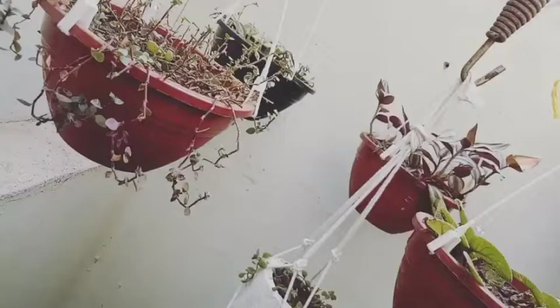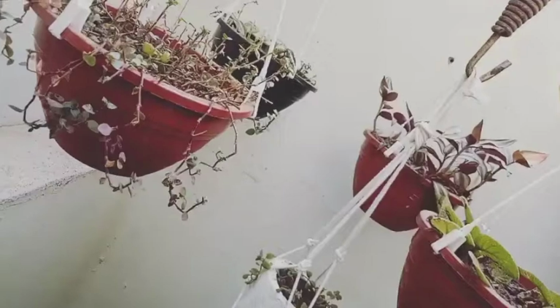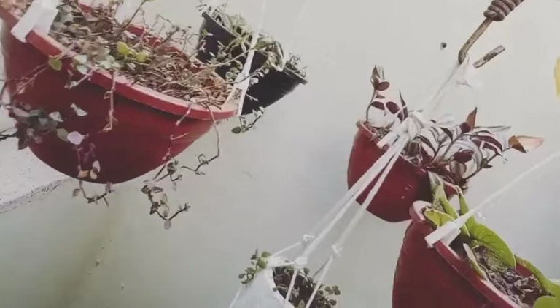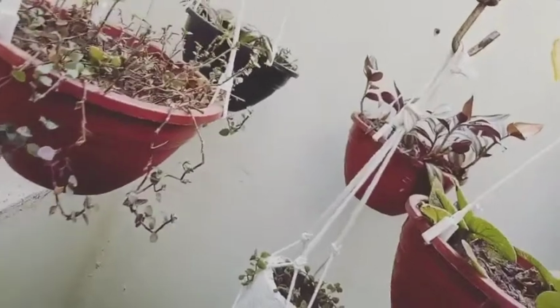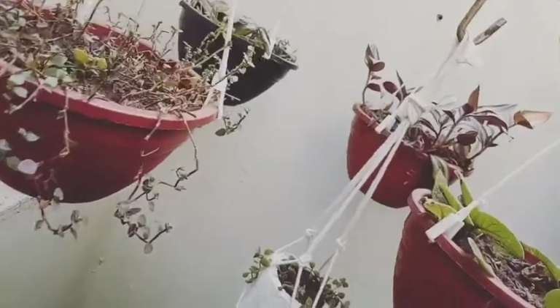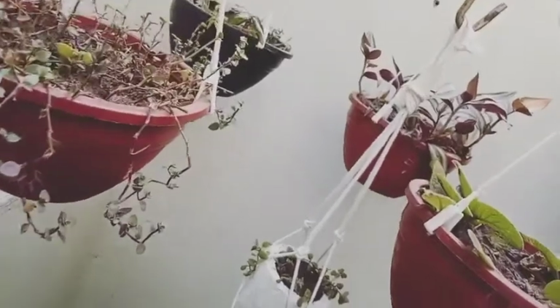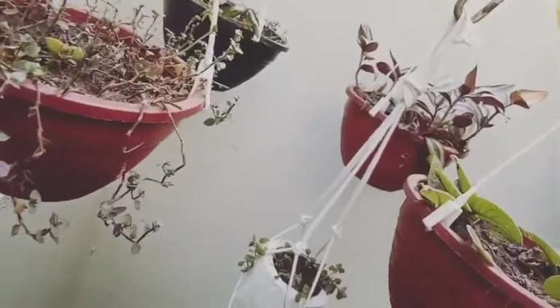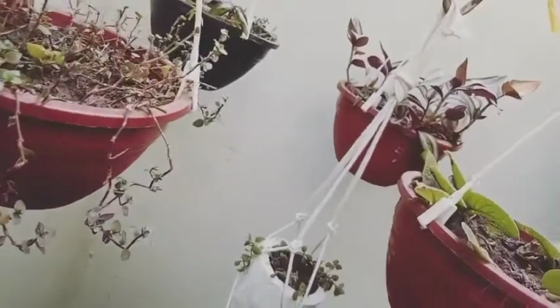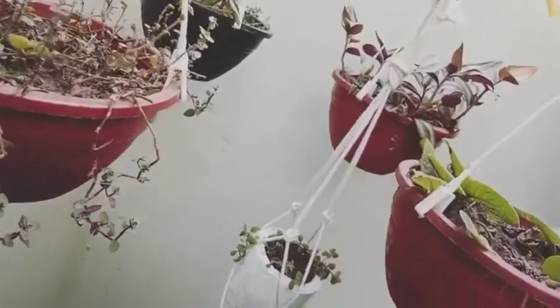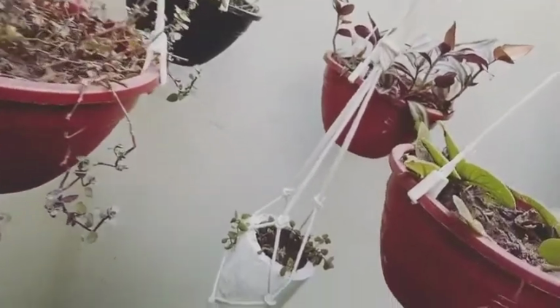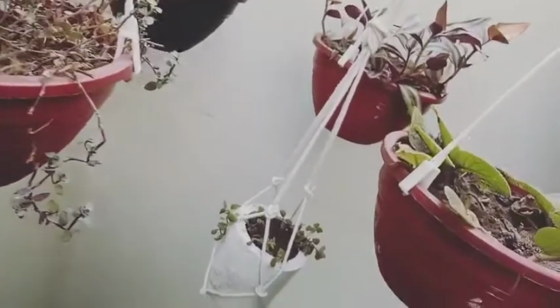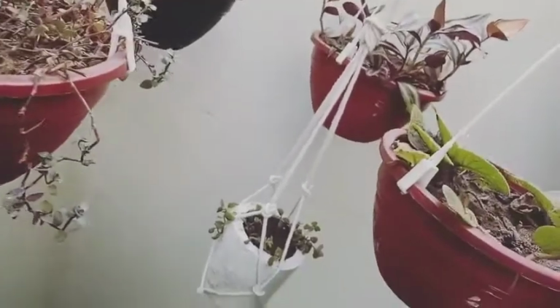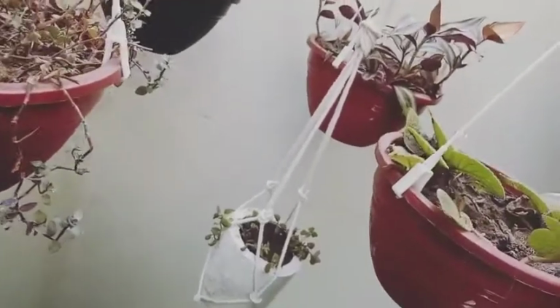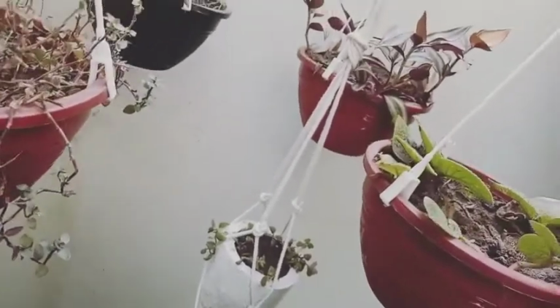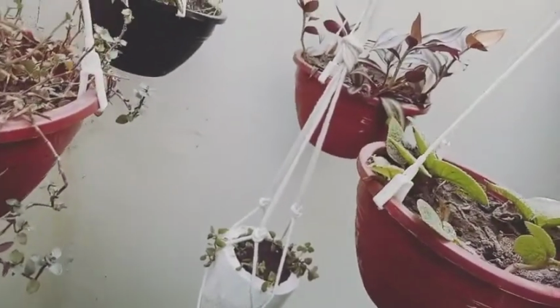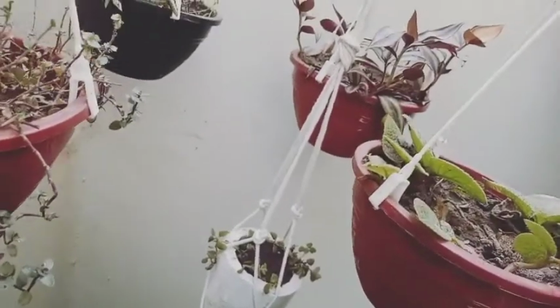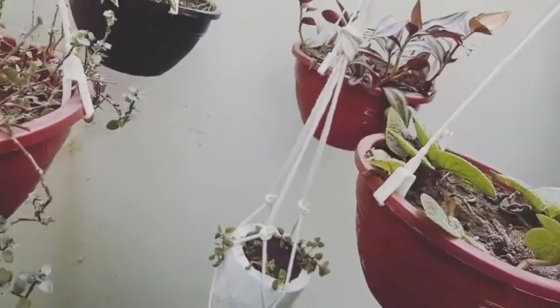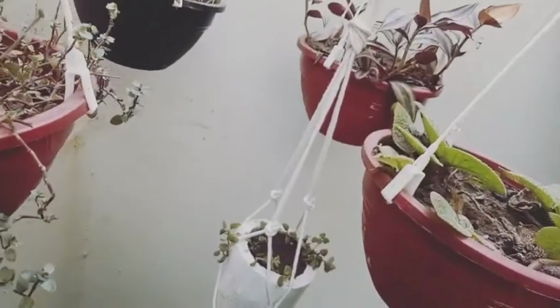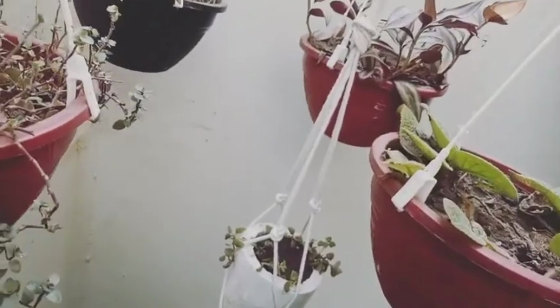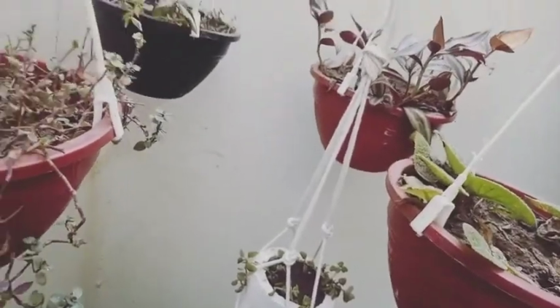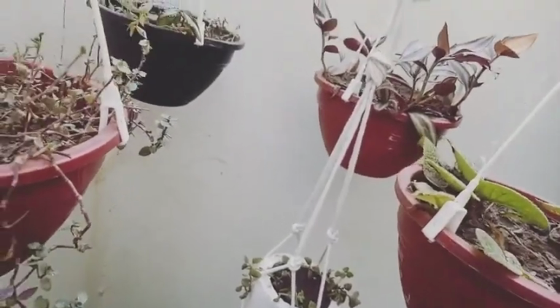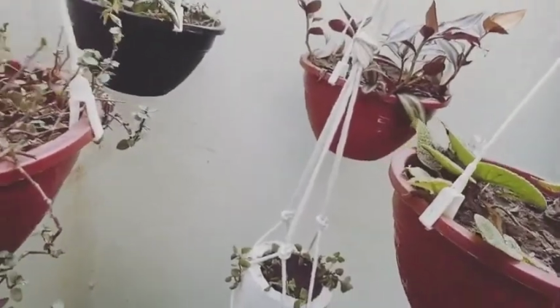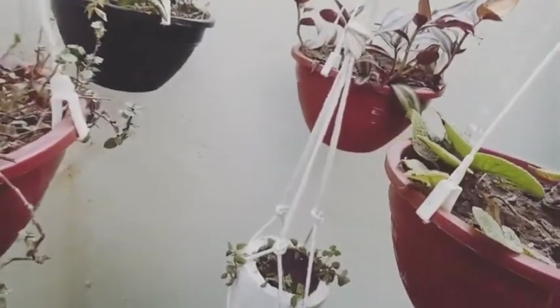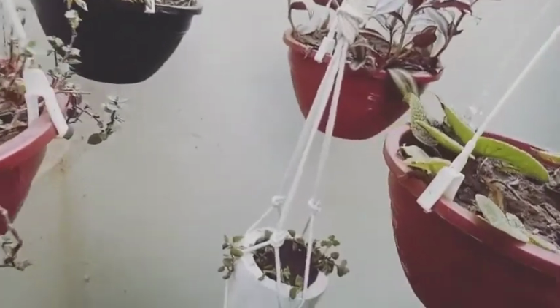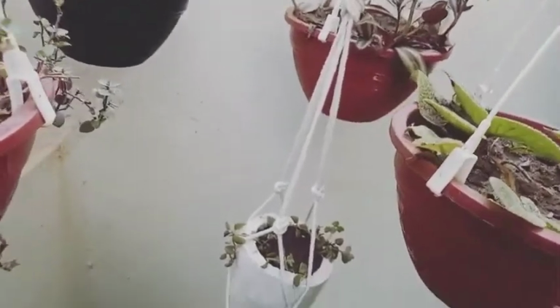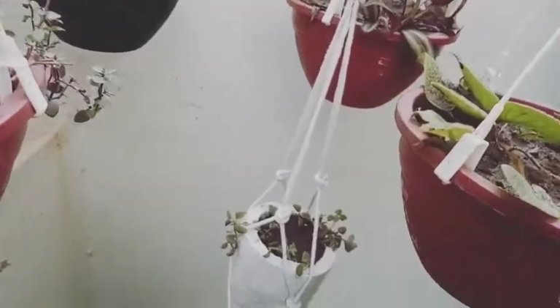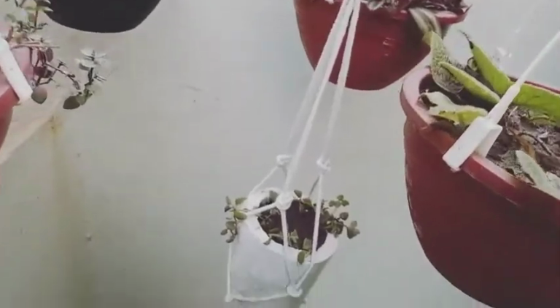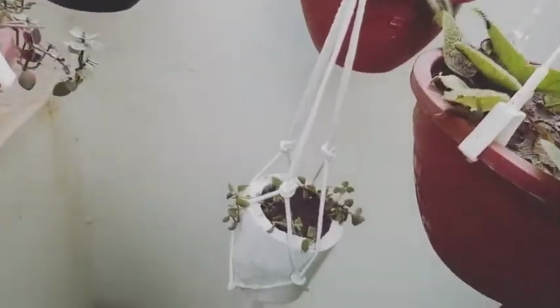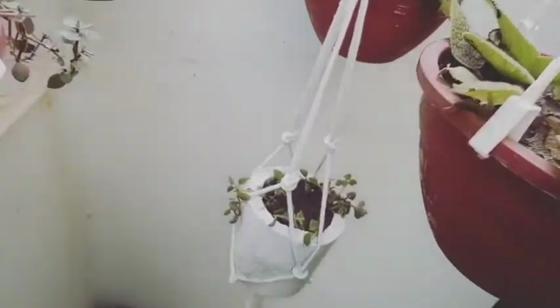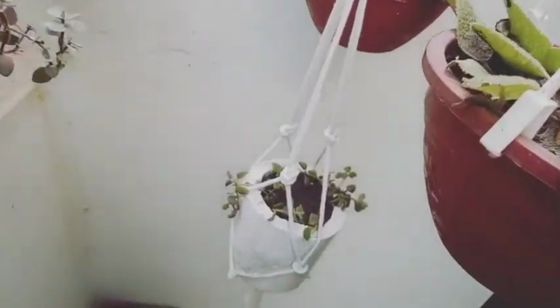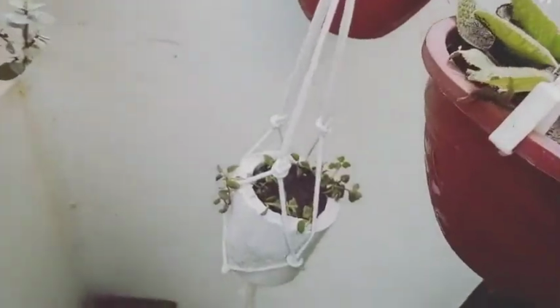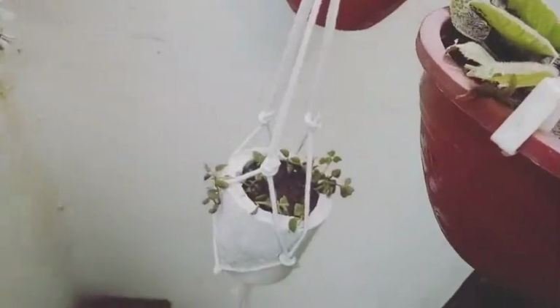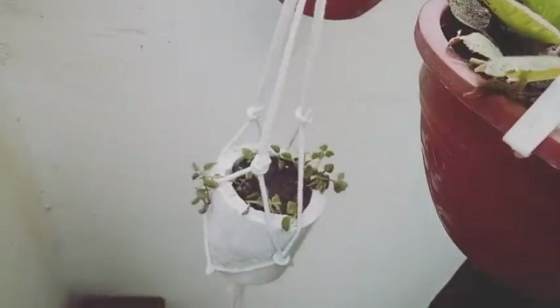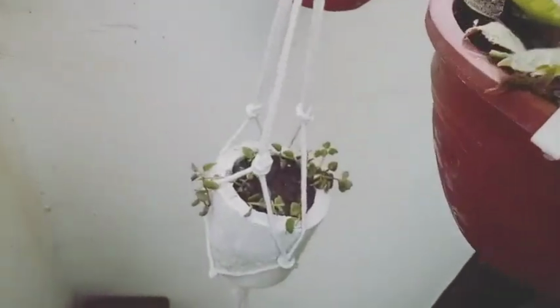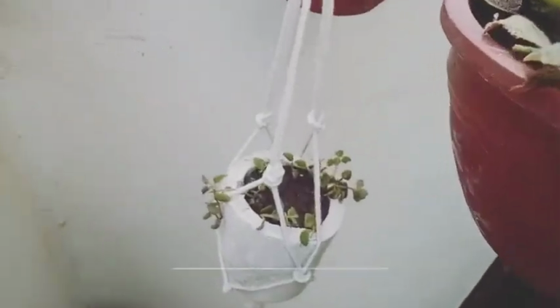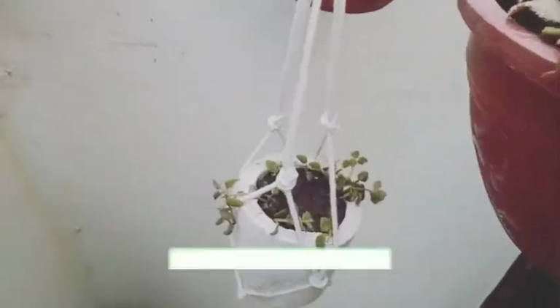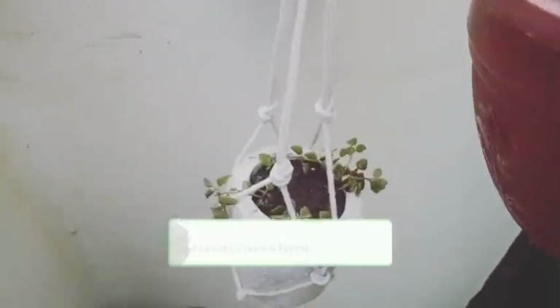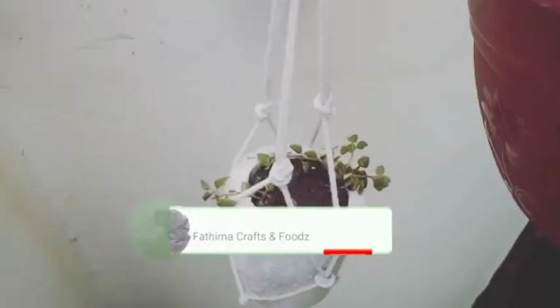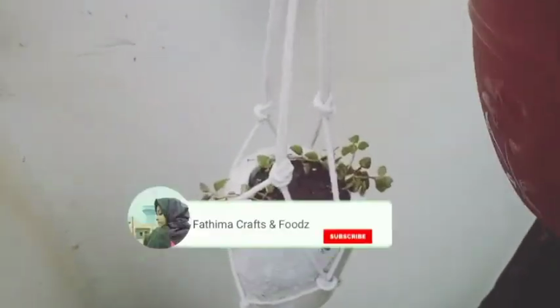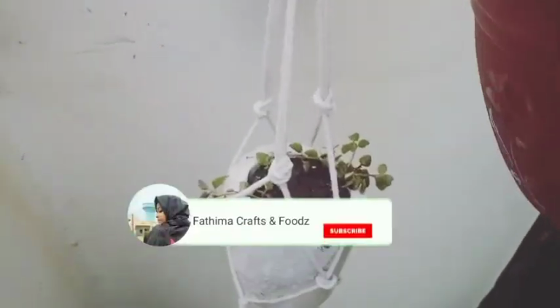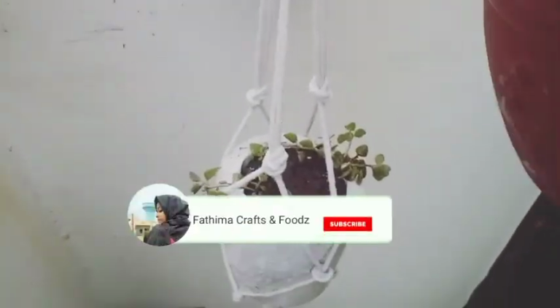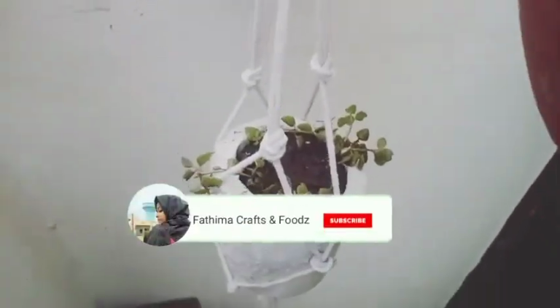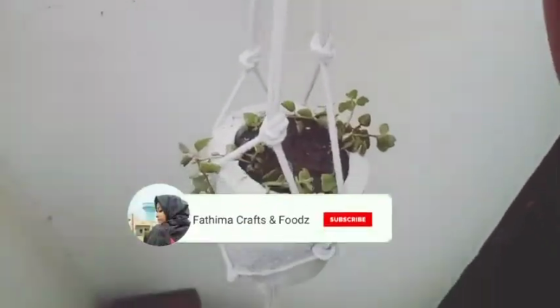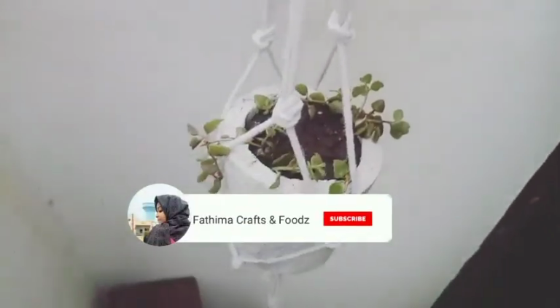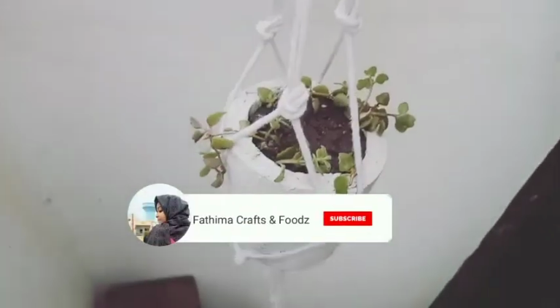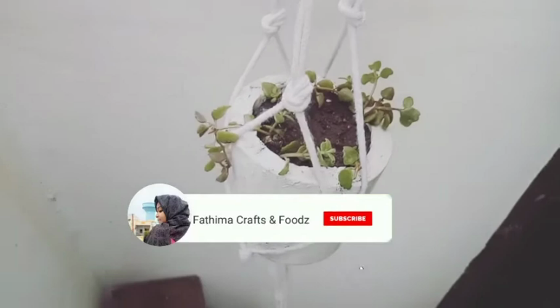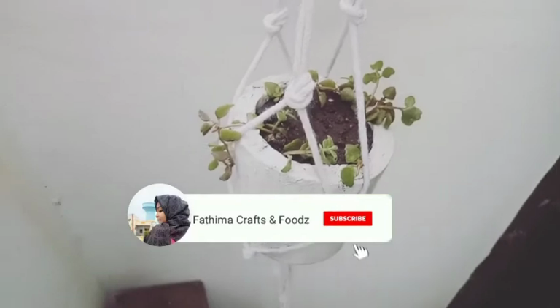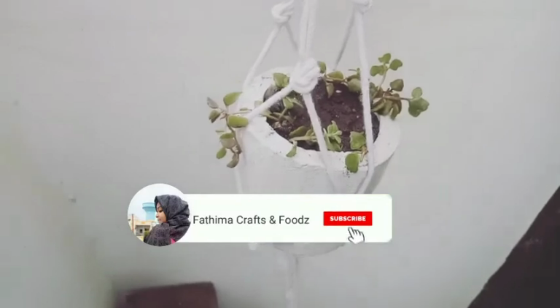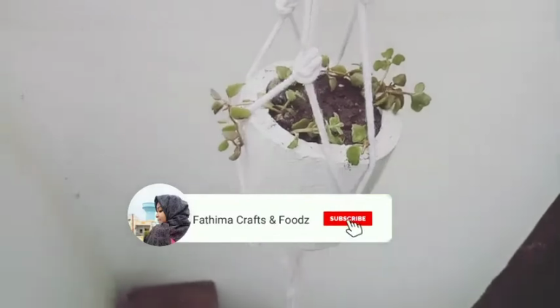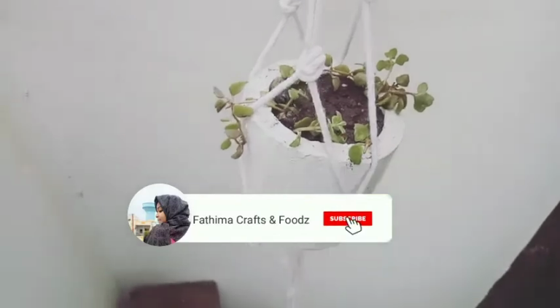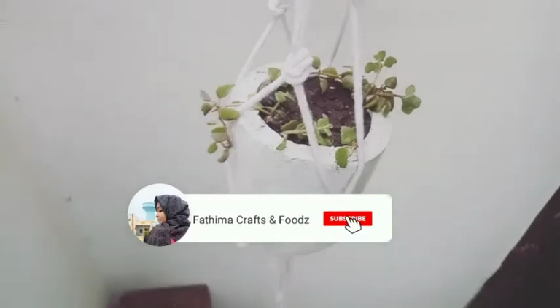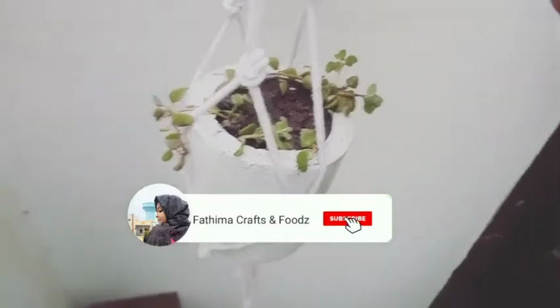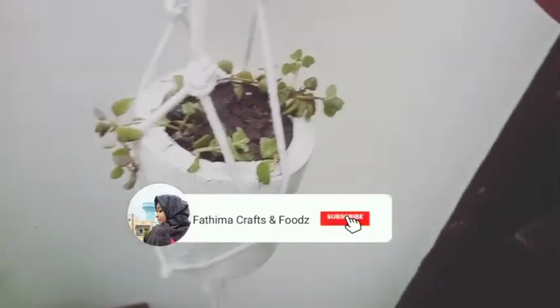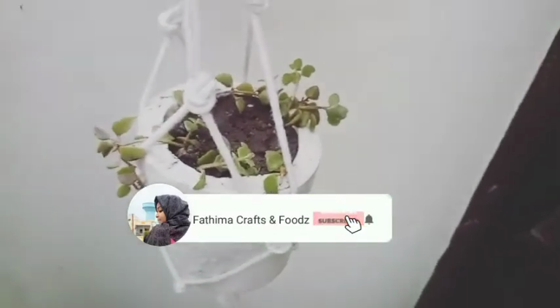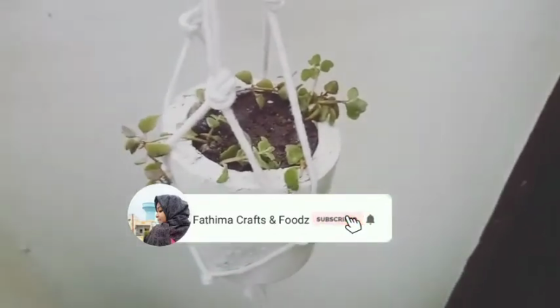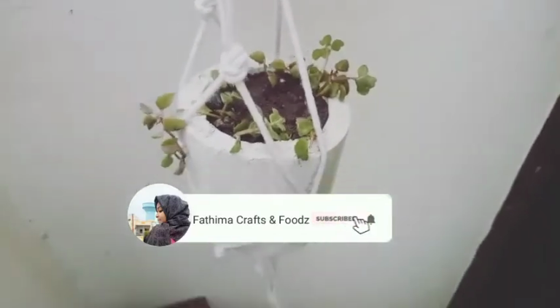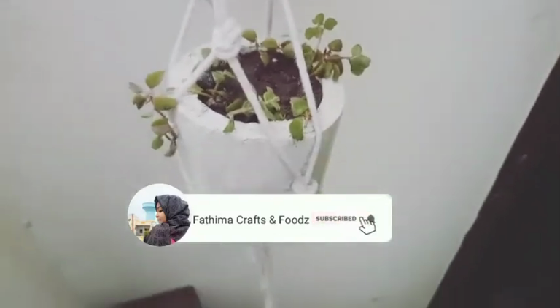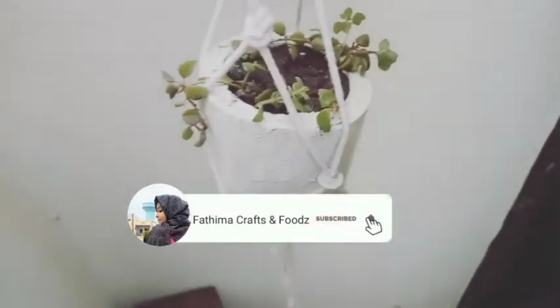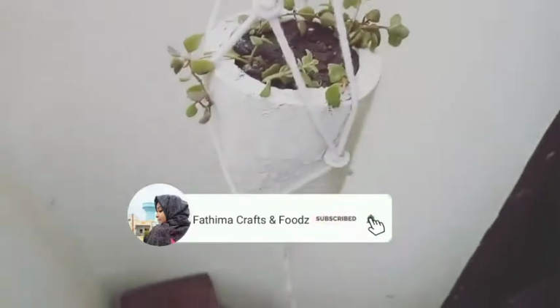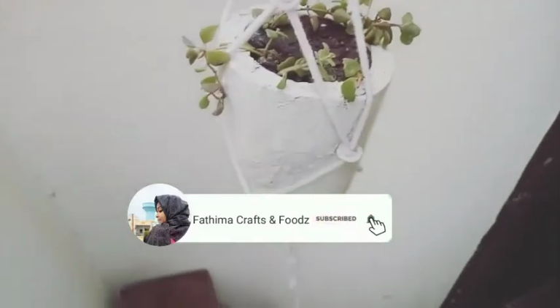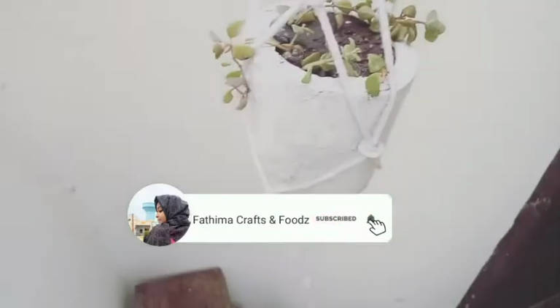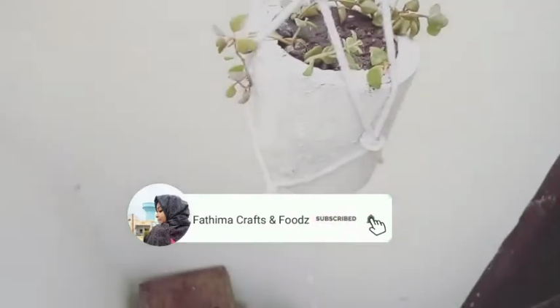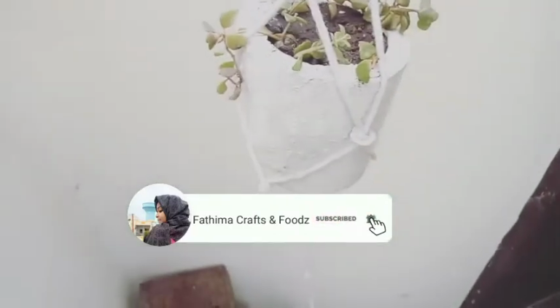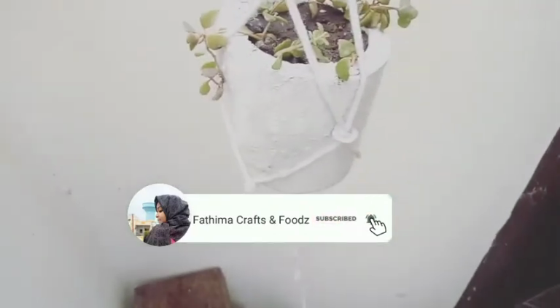Hello, assalamu alaikum, welcome back to my channel Fatima Crops and Foods. I am ready for a 1-minute pot hanger video.